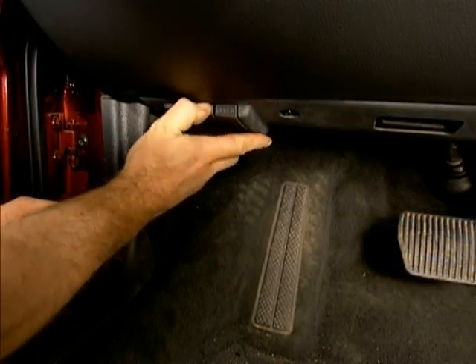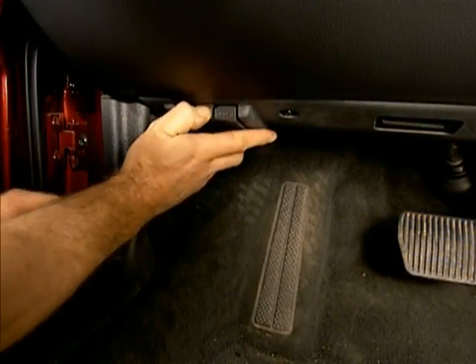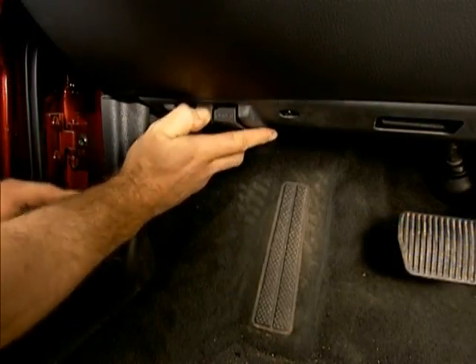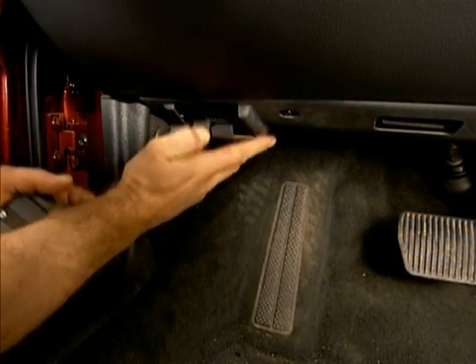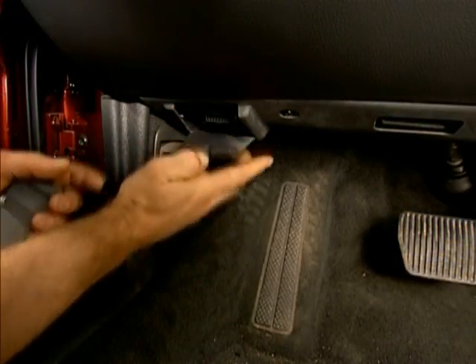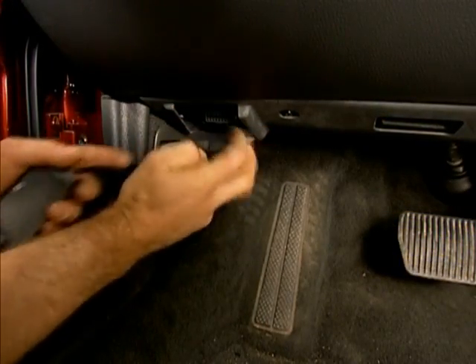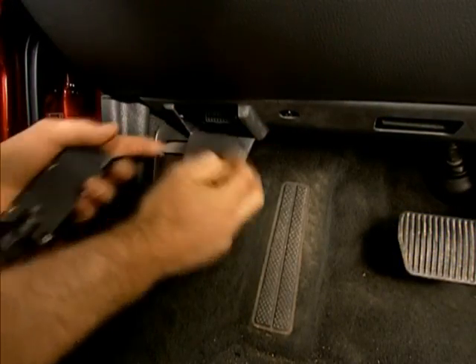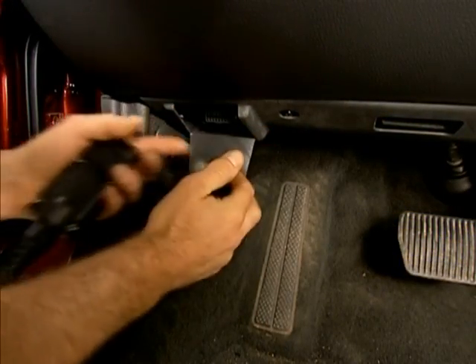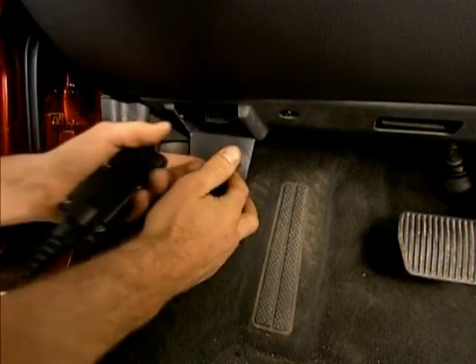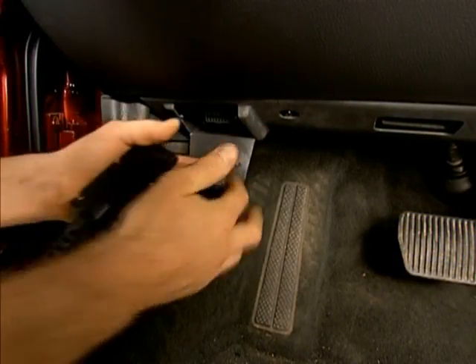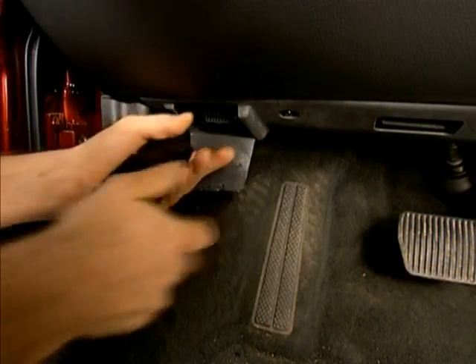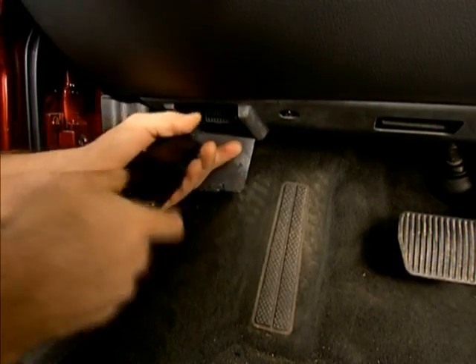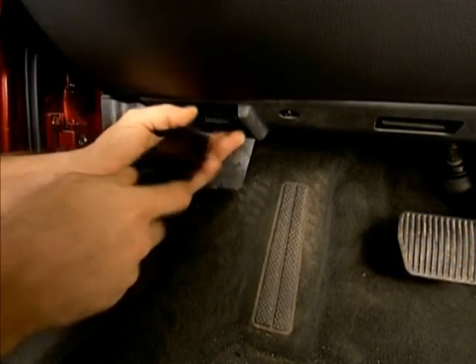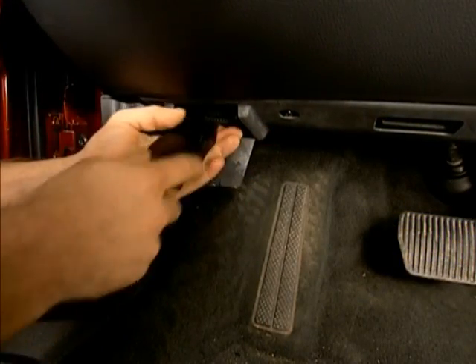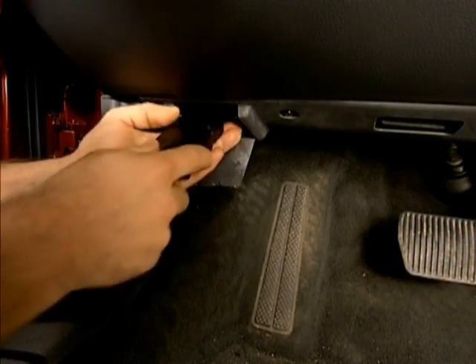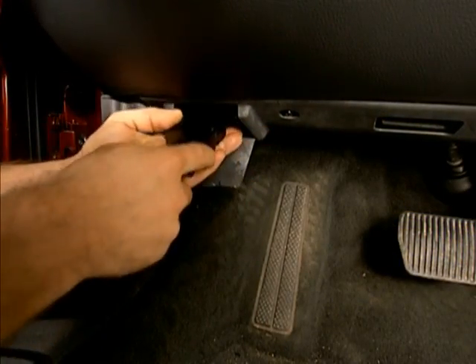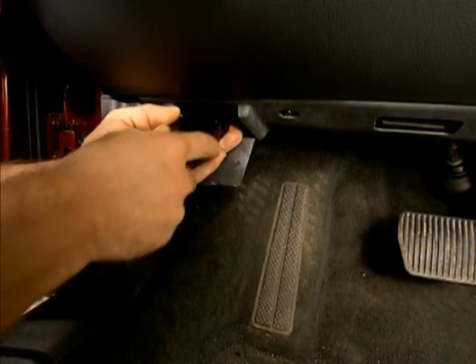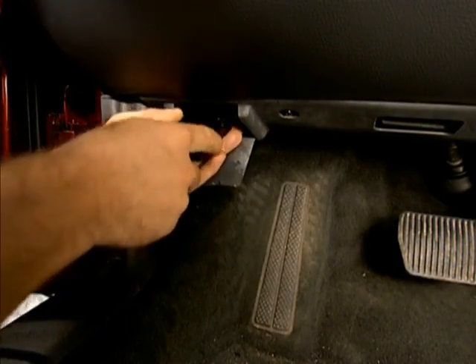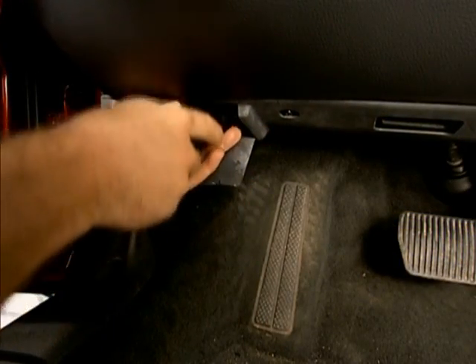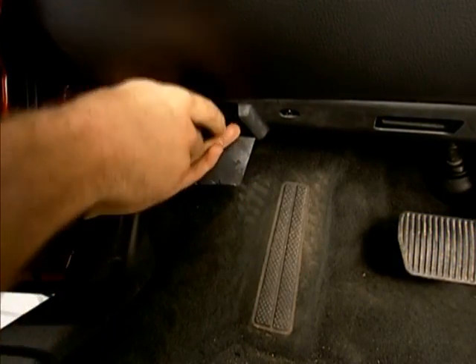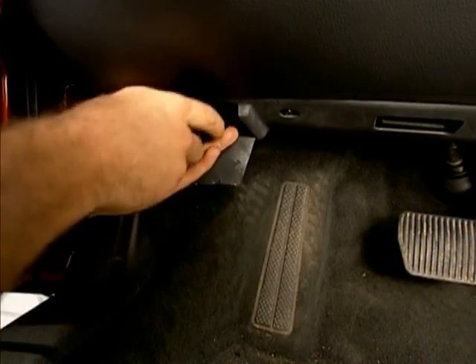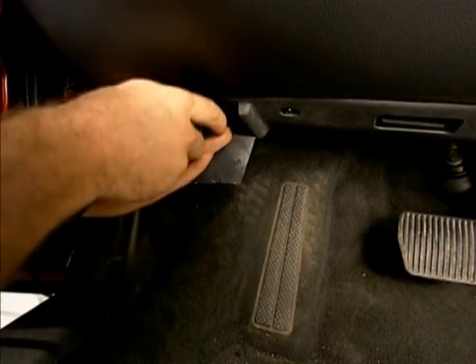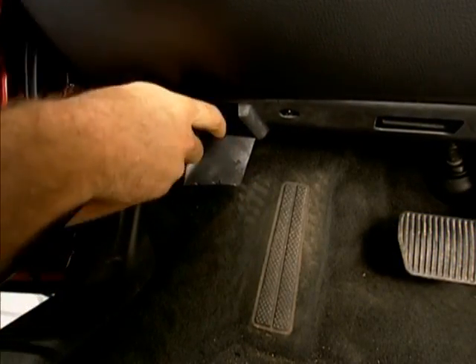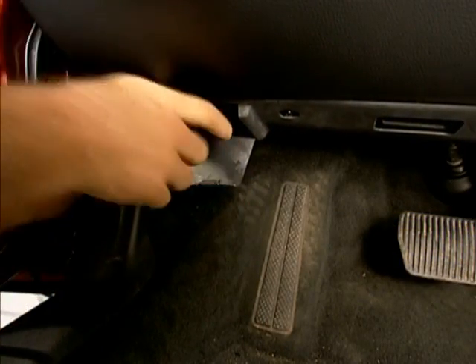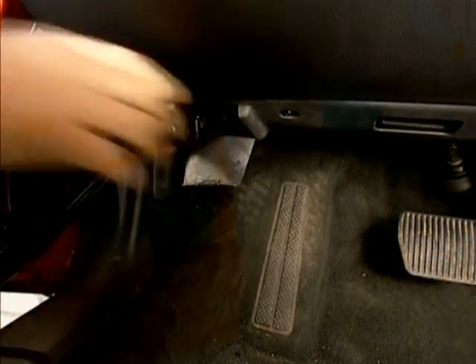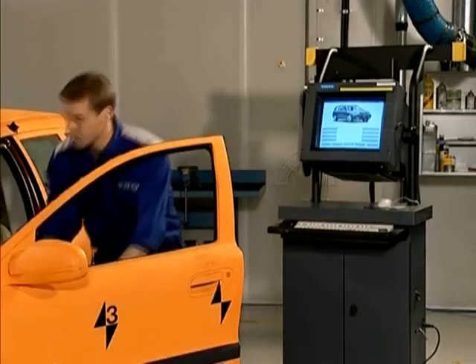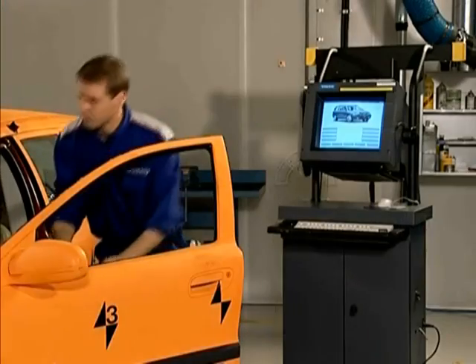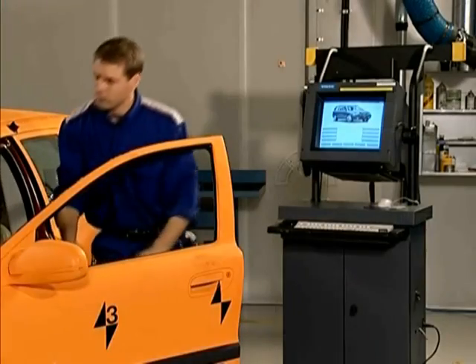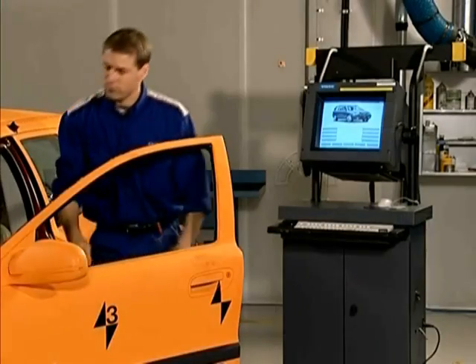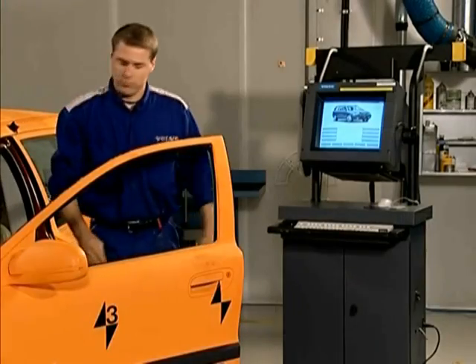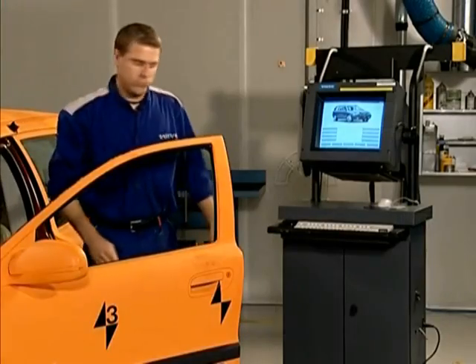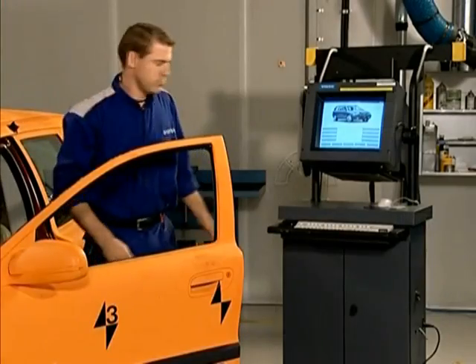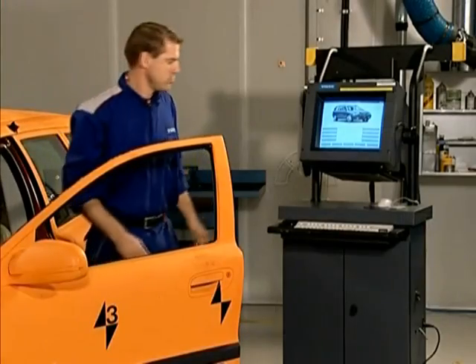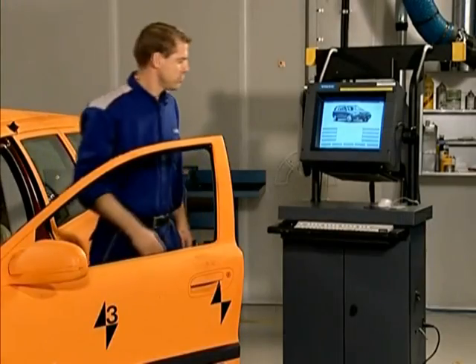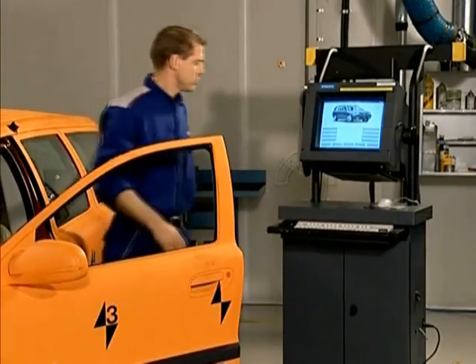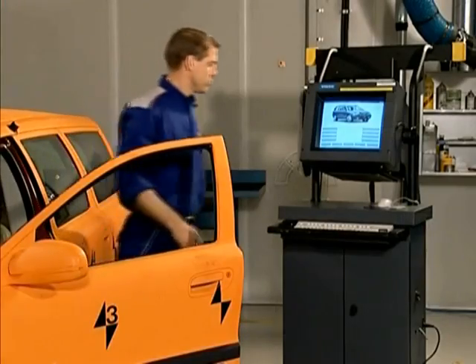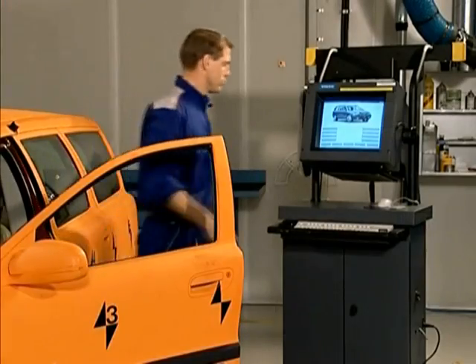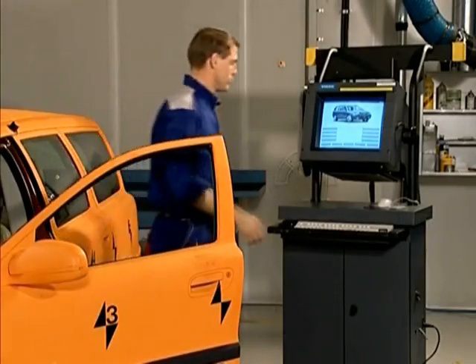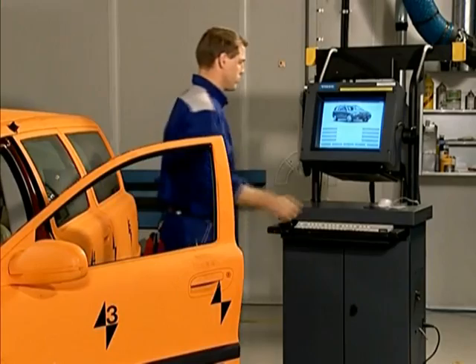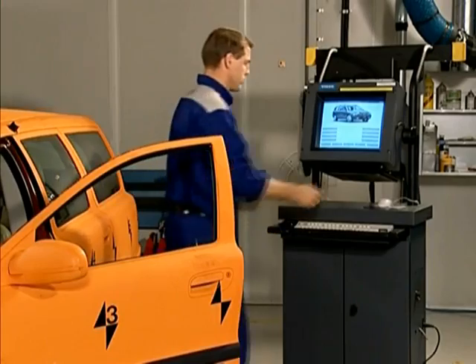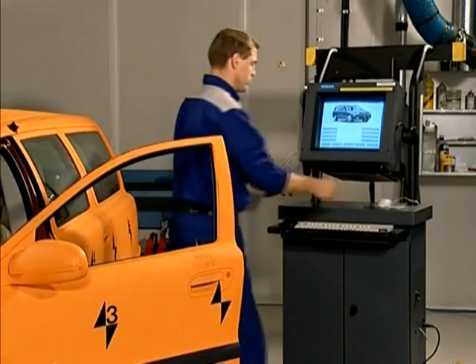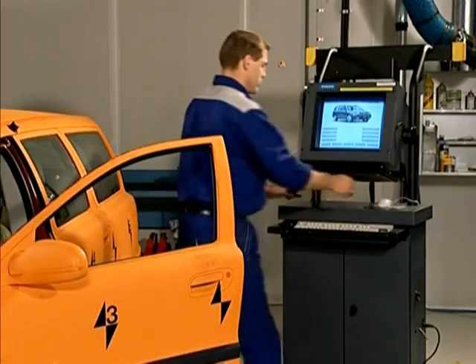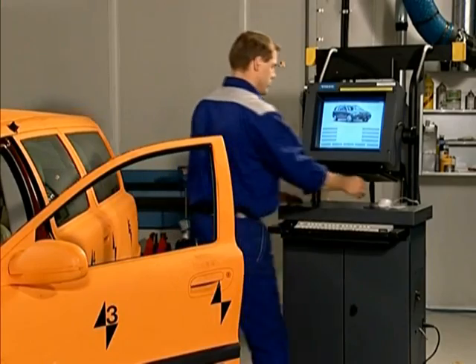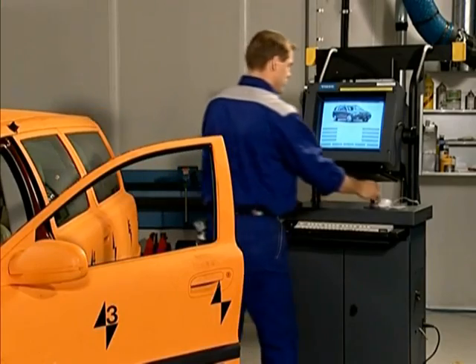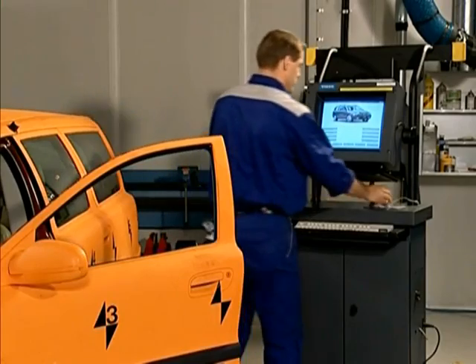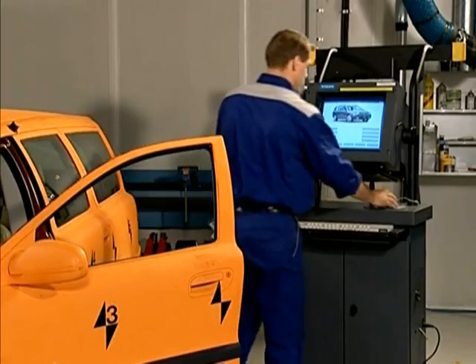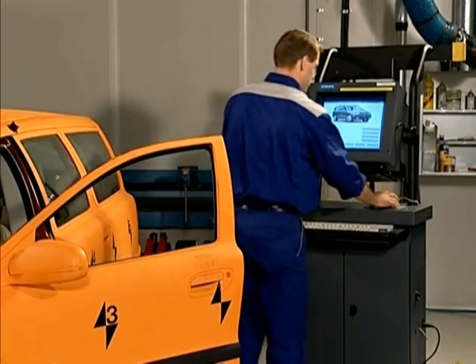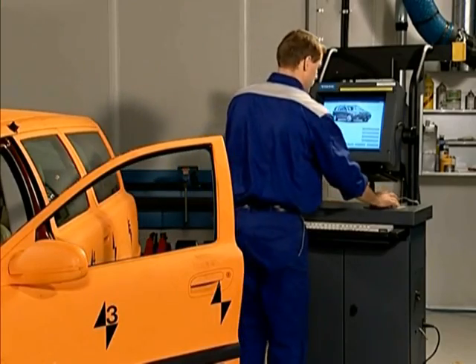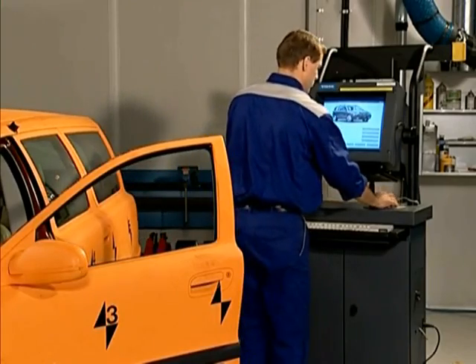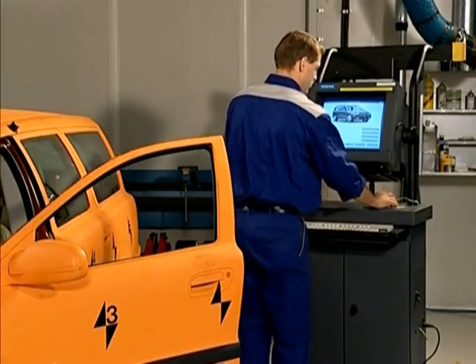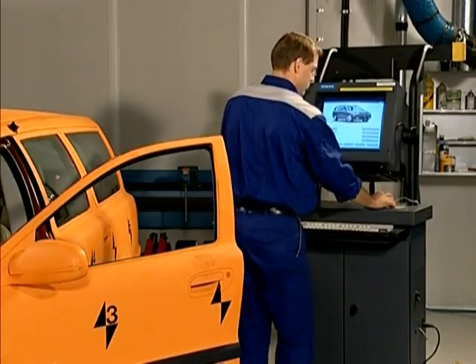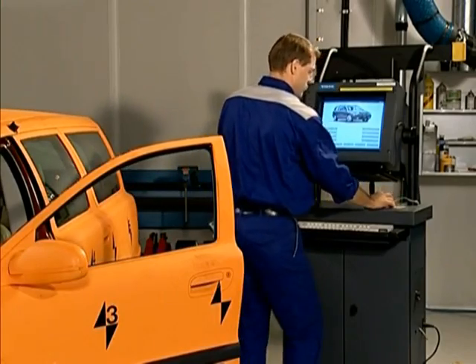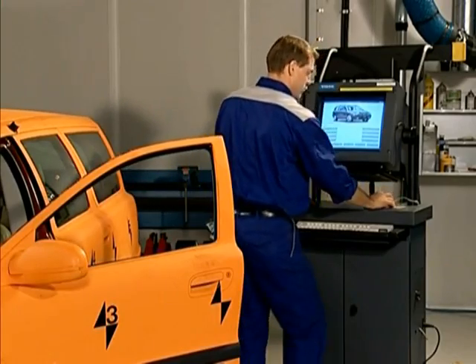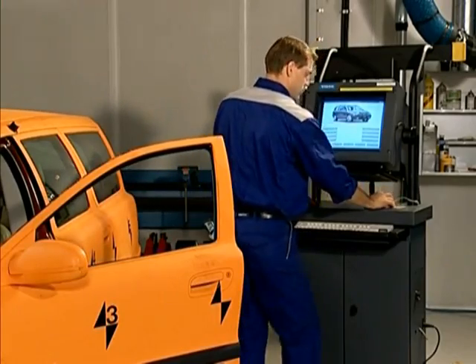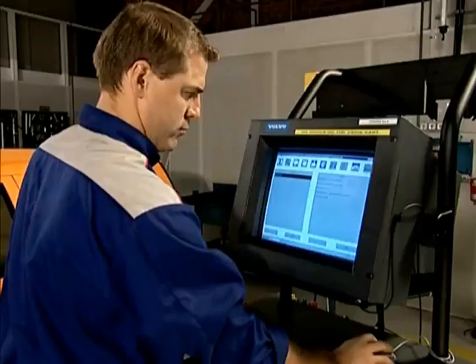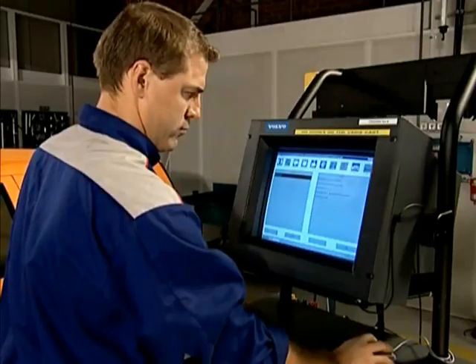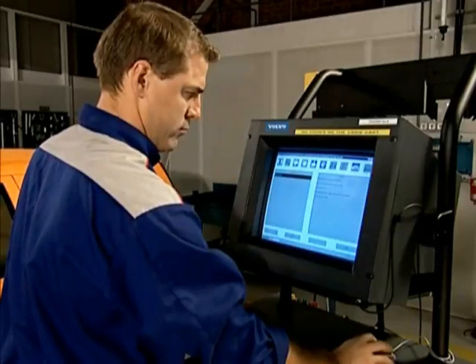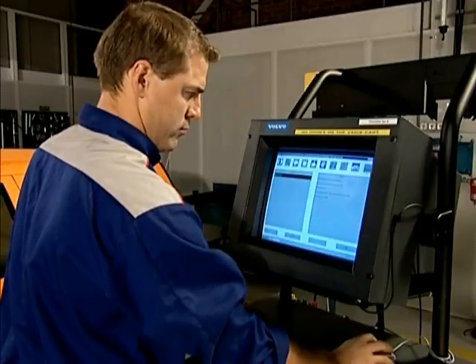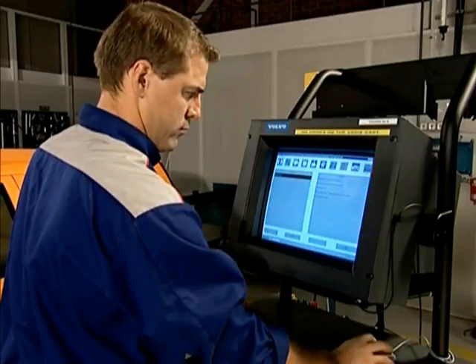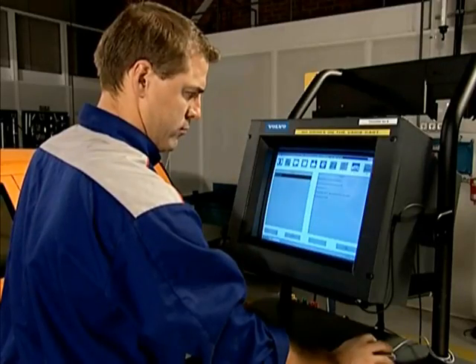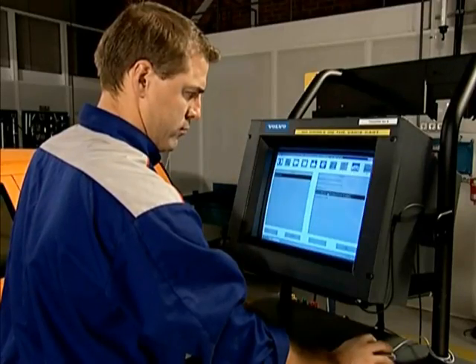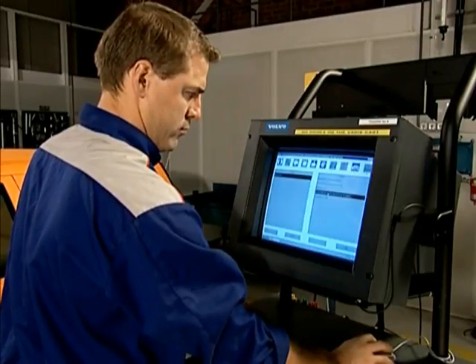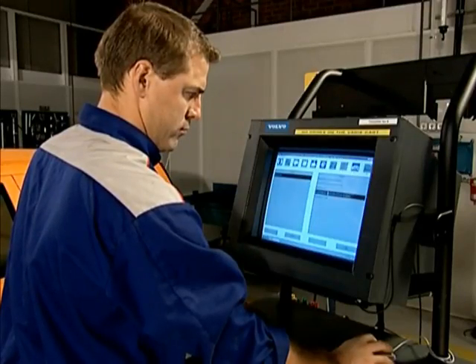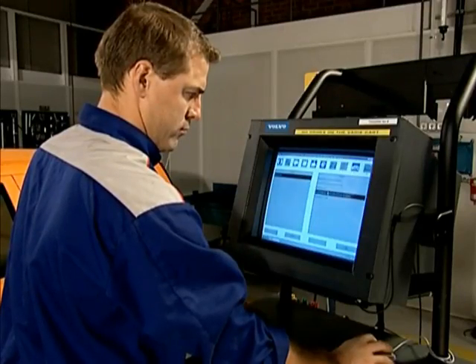Finally, the car is linked up to Vardis to reset the diagnostic trouble codes that were registered at the time of the accident.